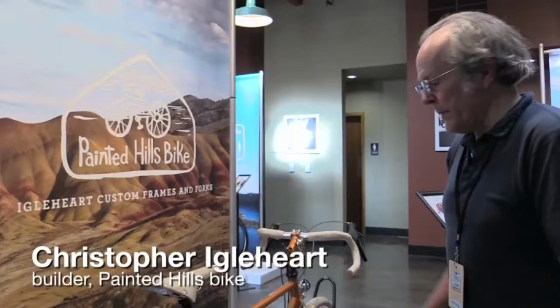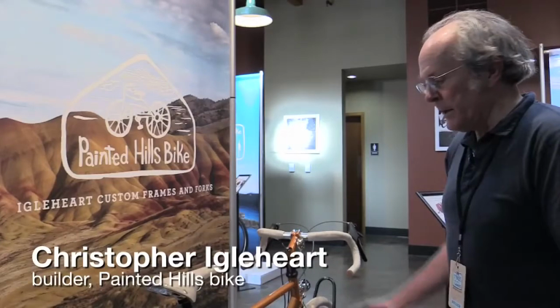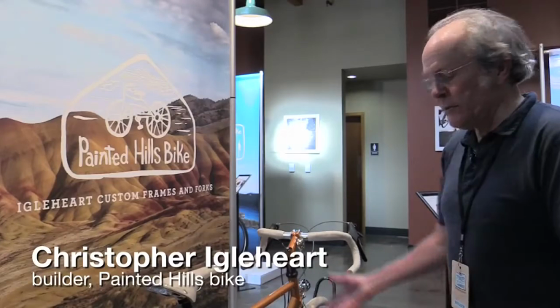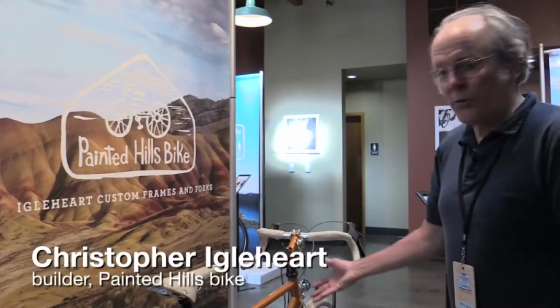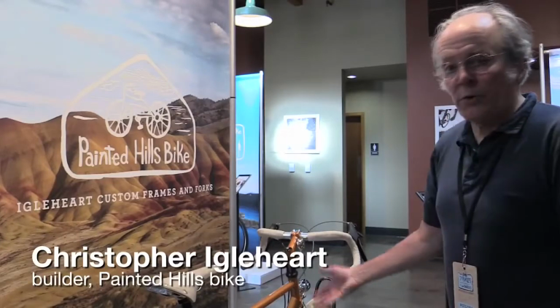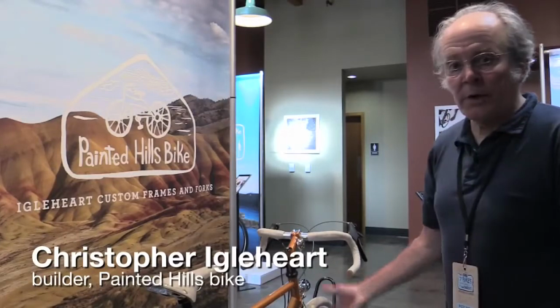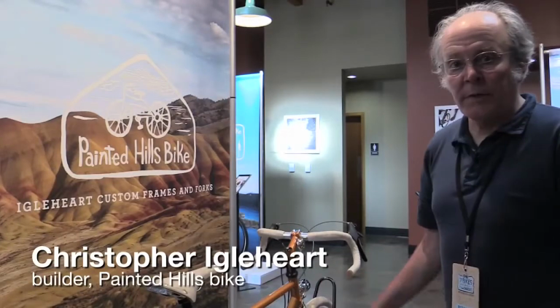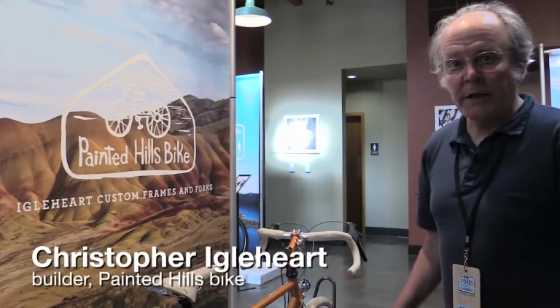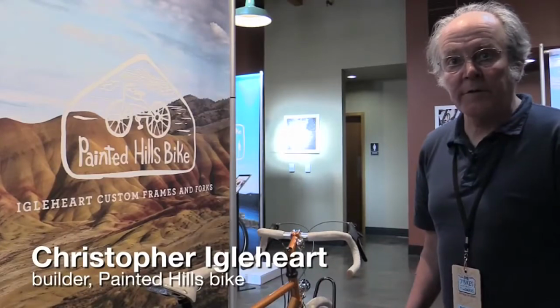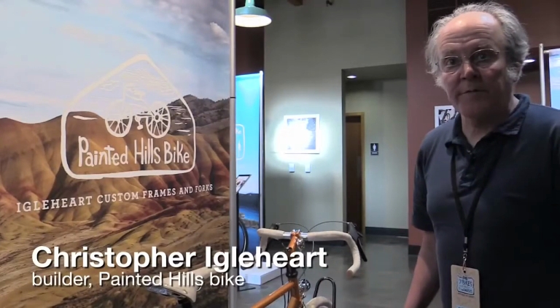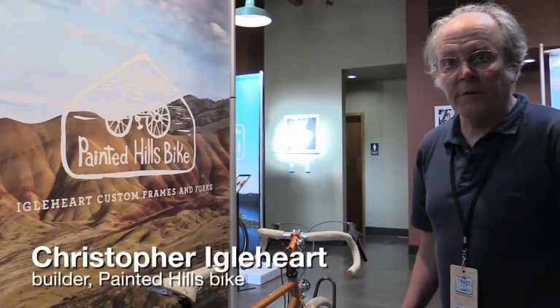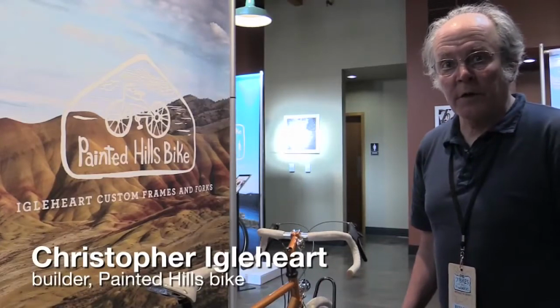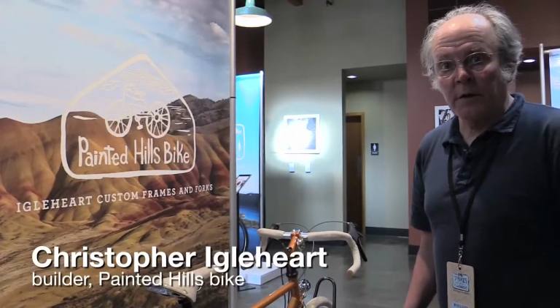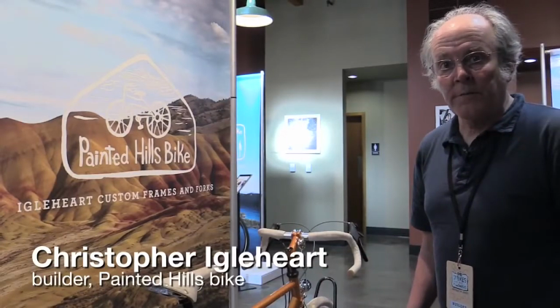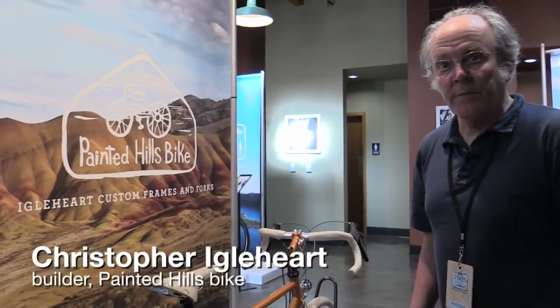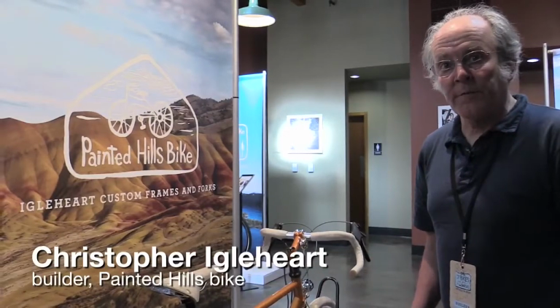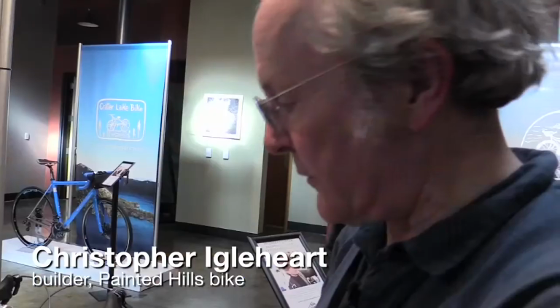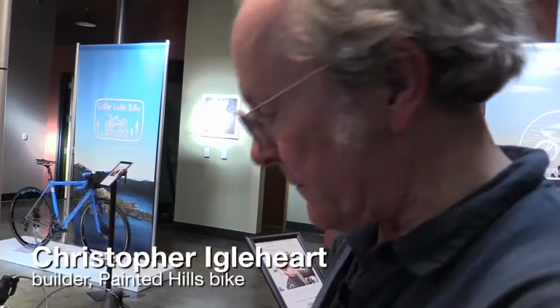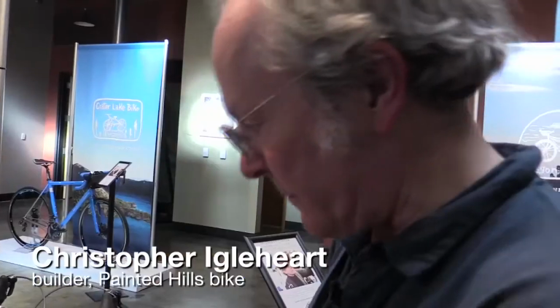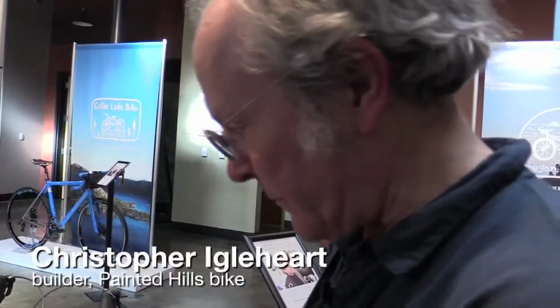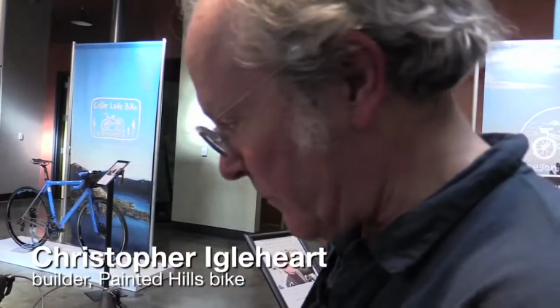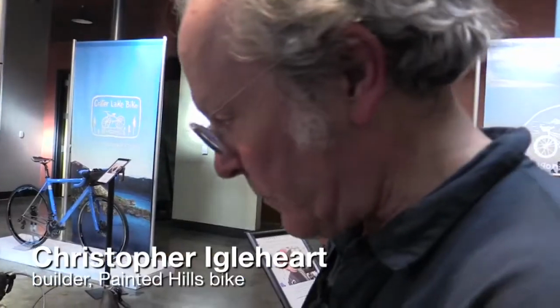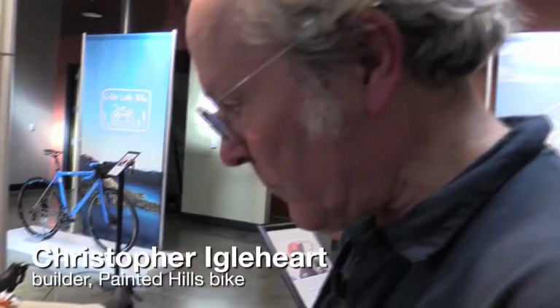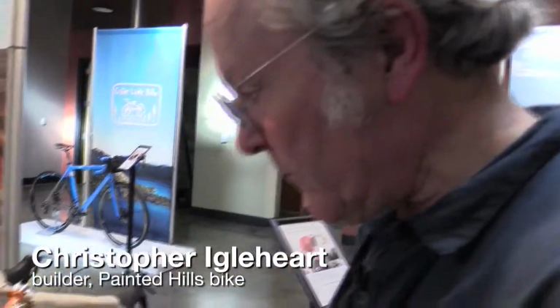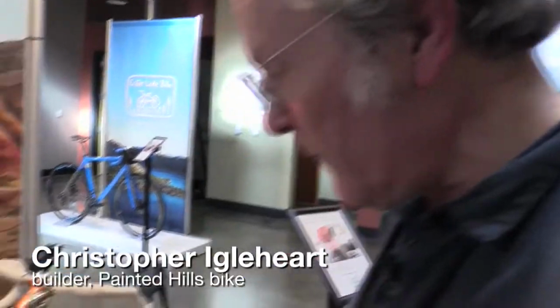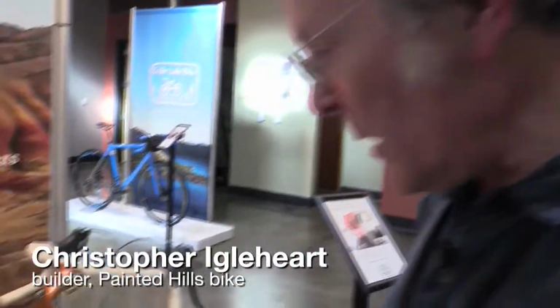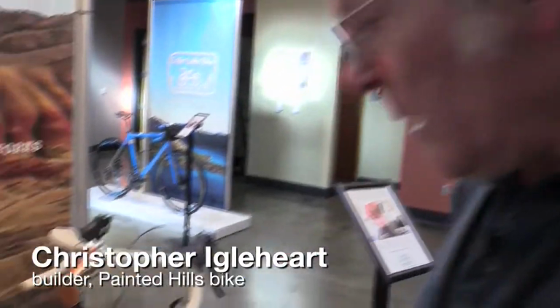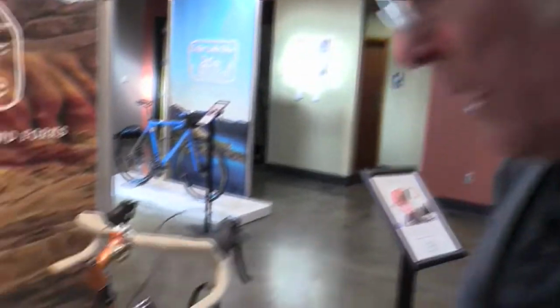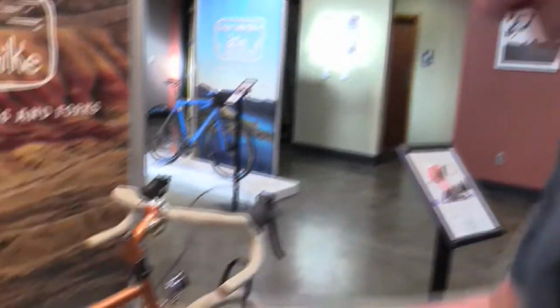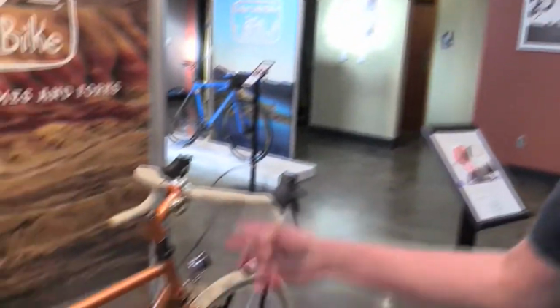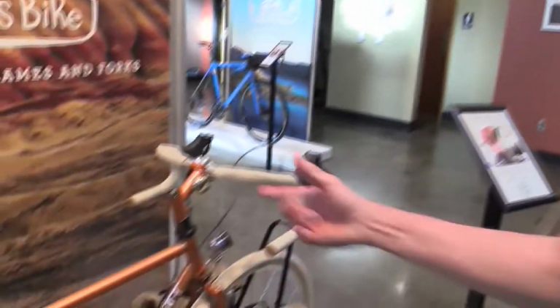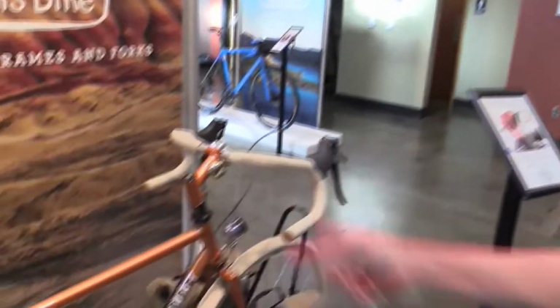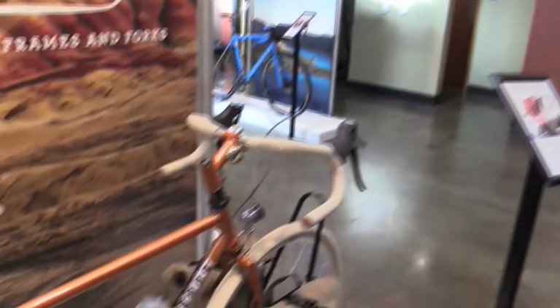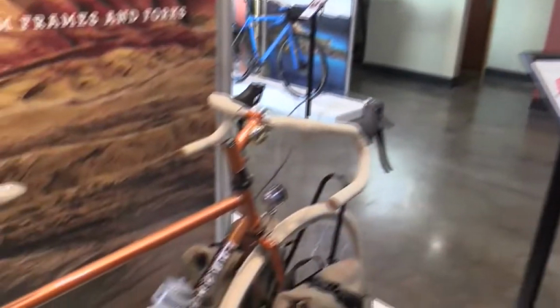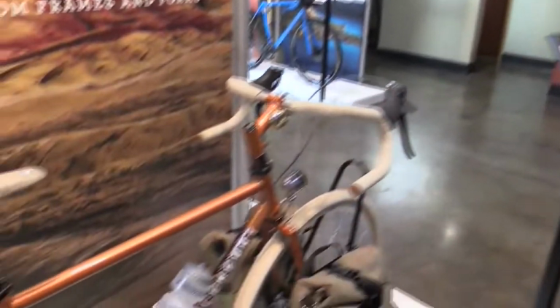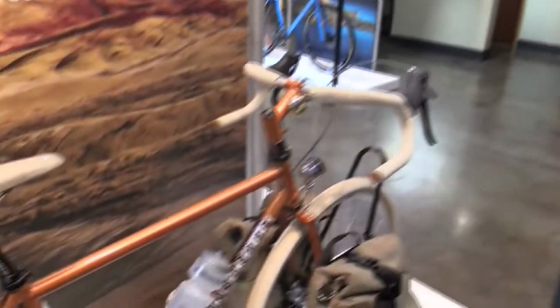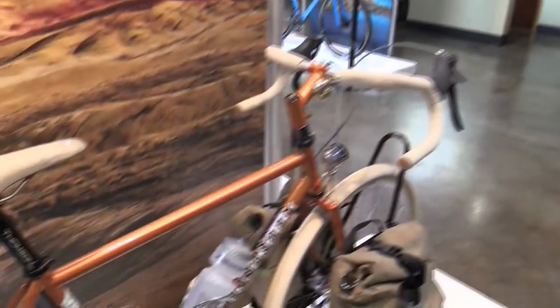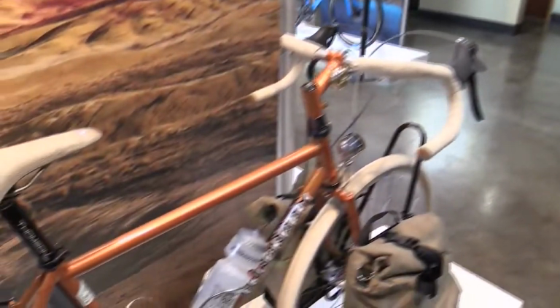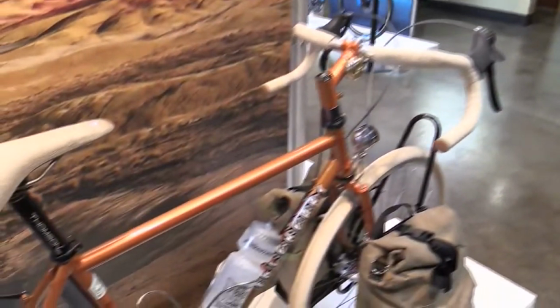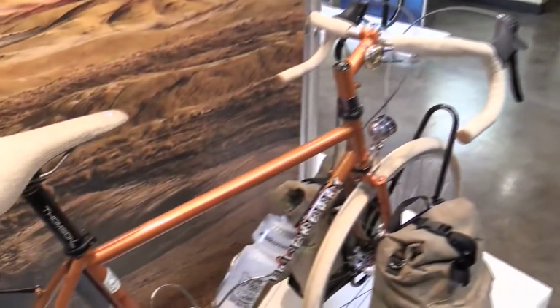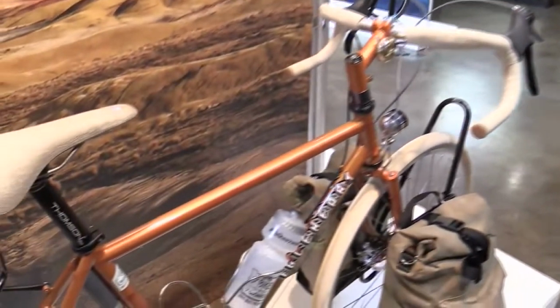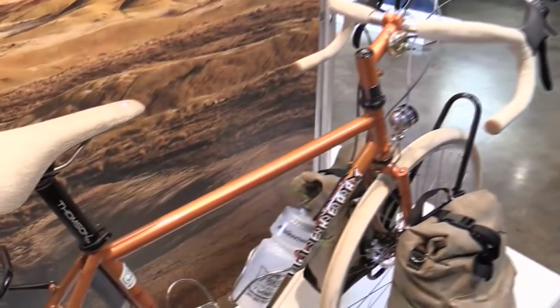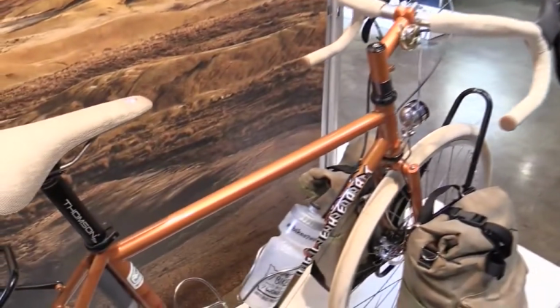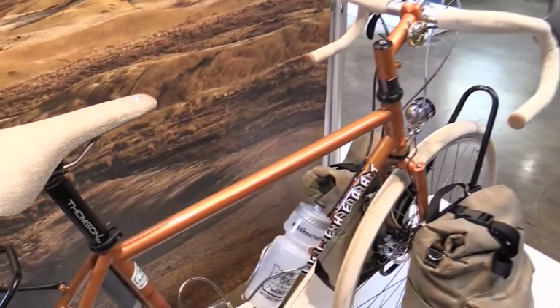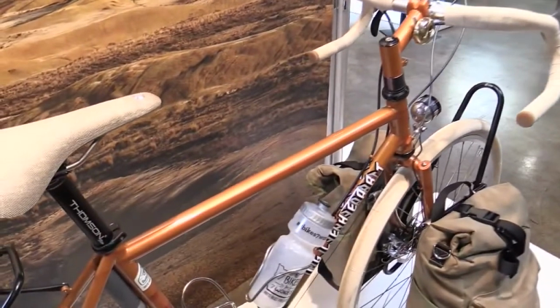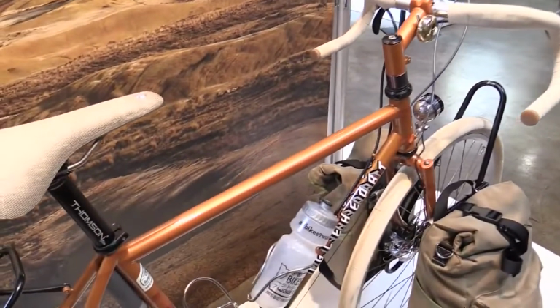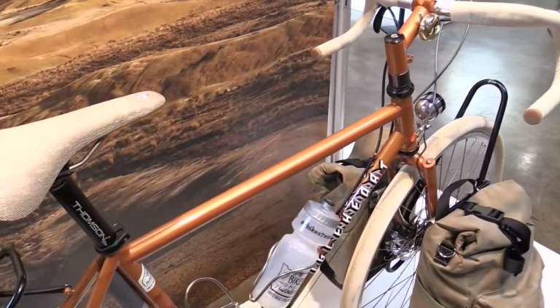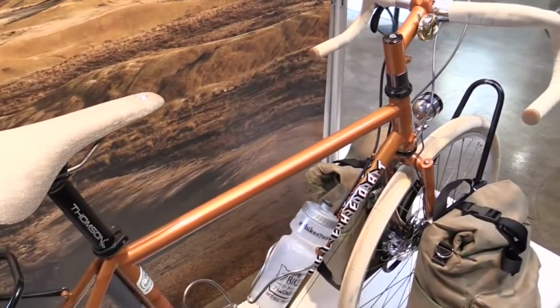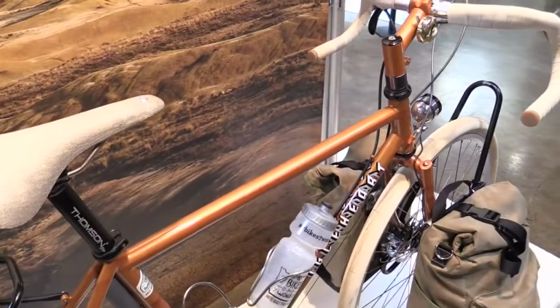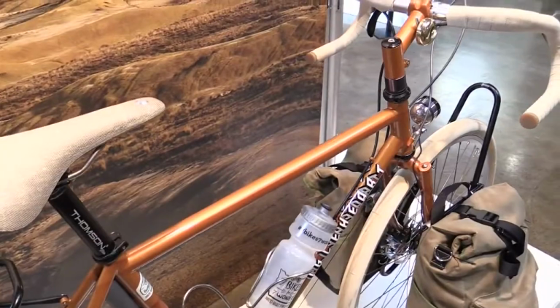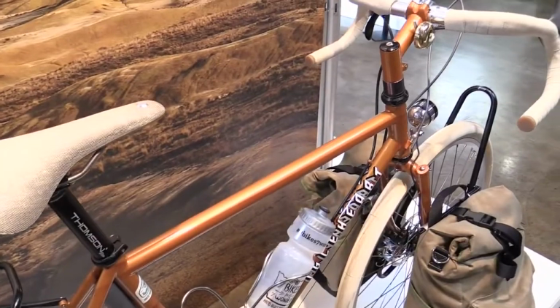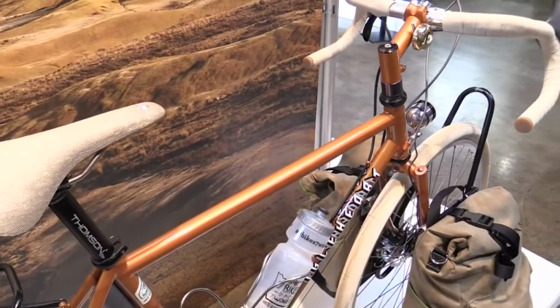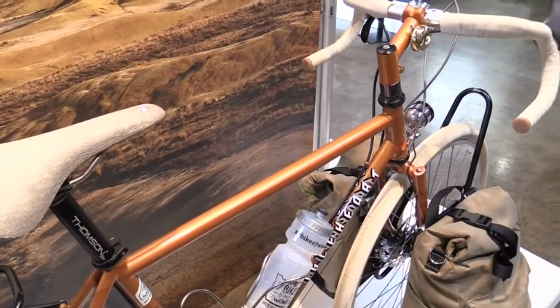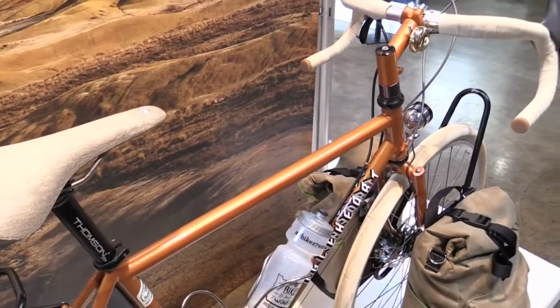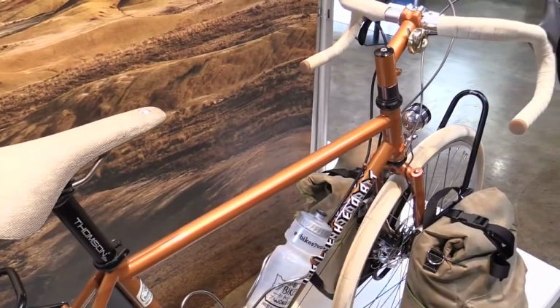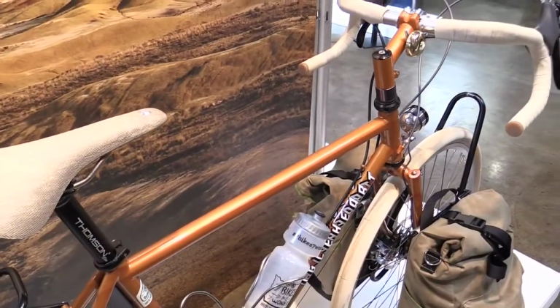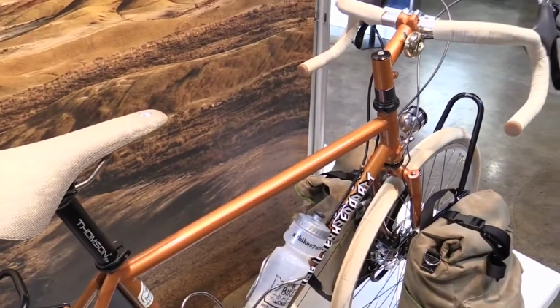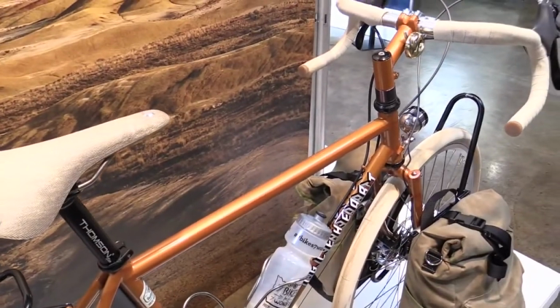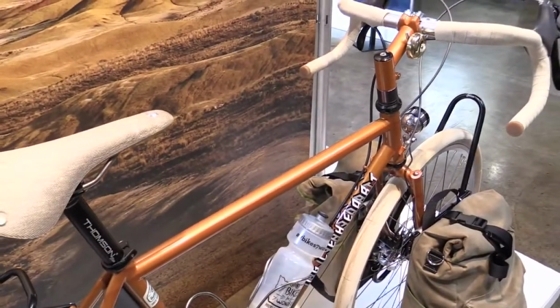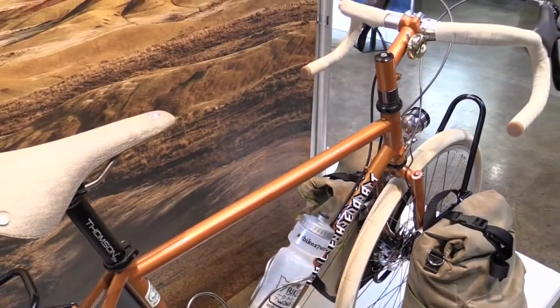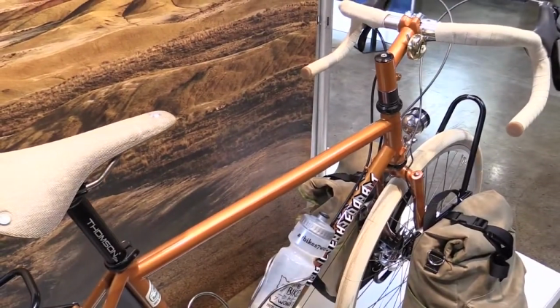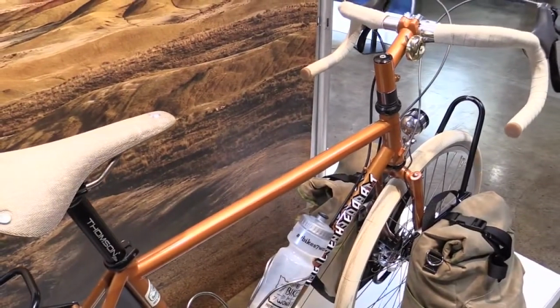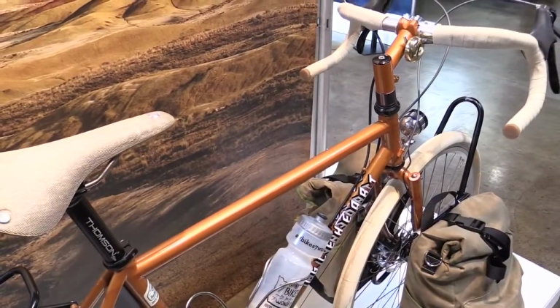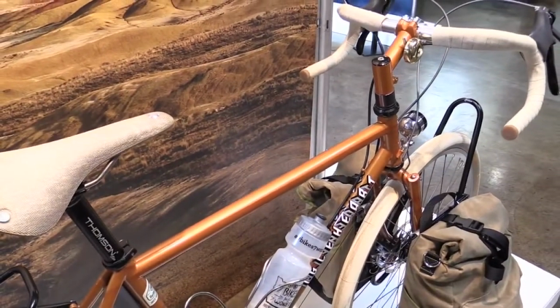I made a touring bike for the Painted Hills. It's a really great place to go bicycle touring, and it's got seven different colors of paint on there.